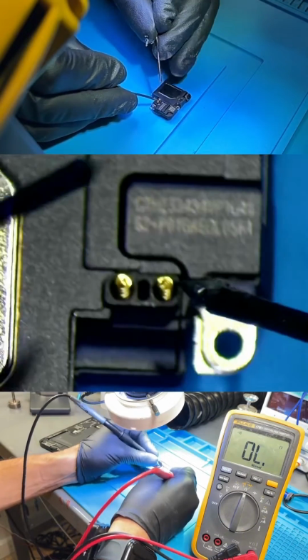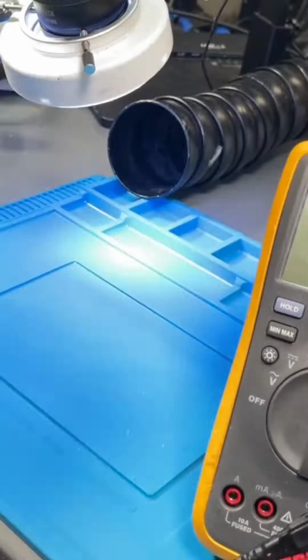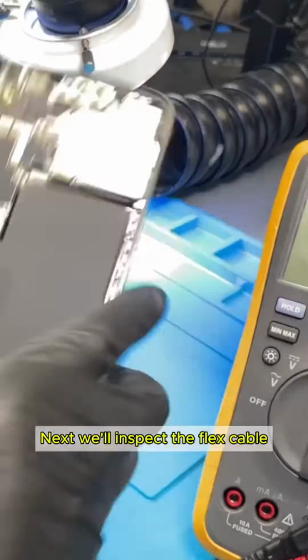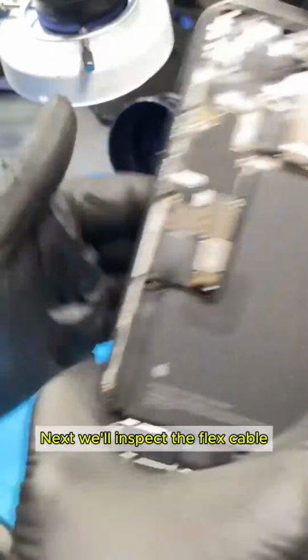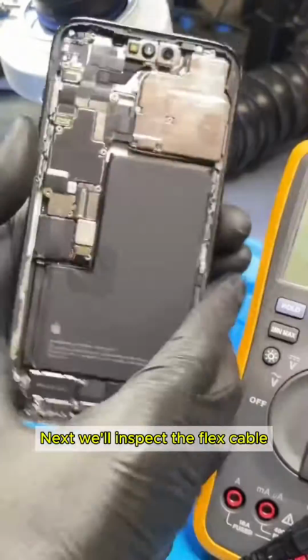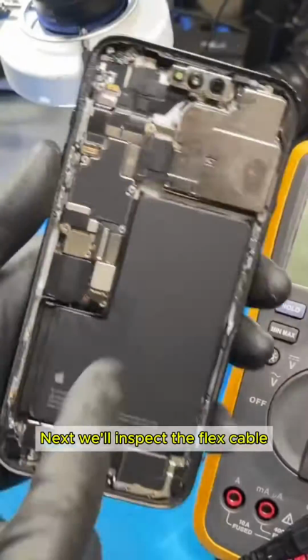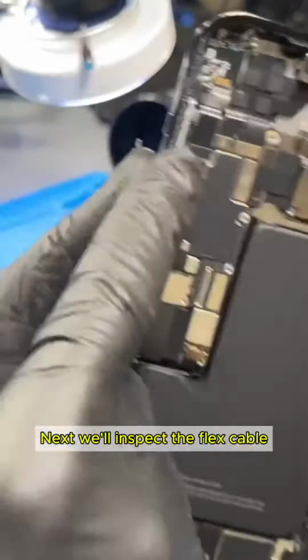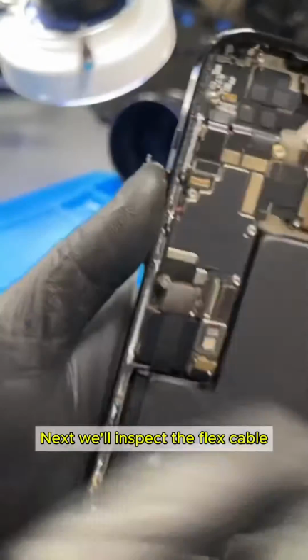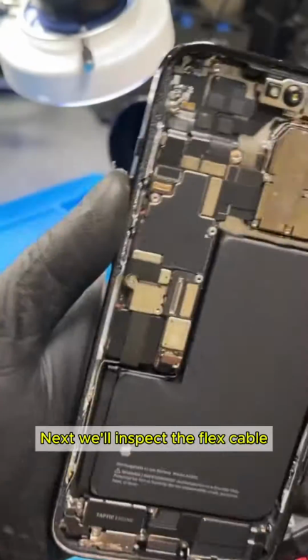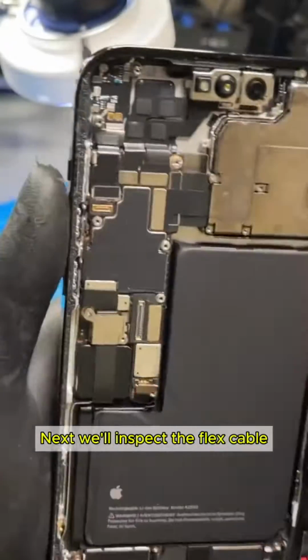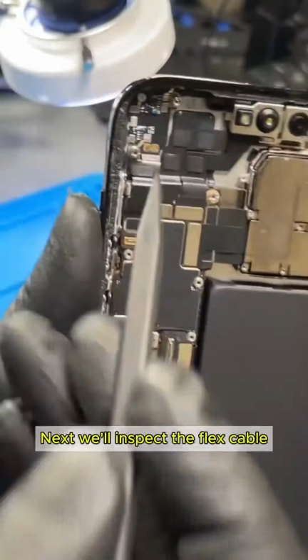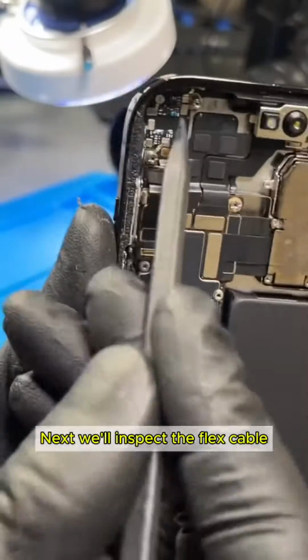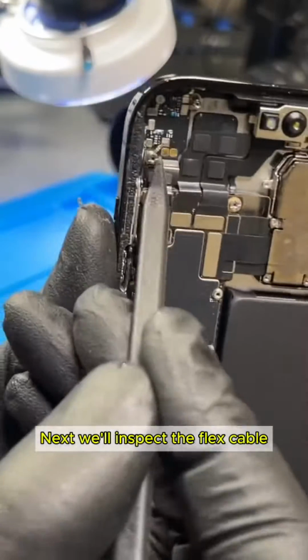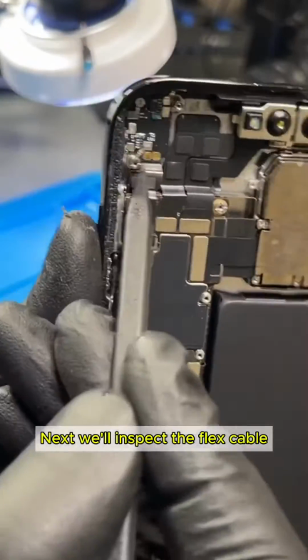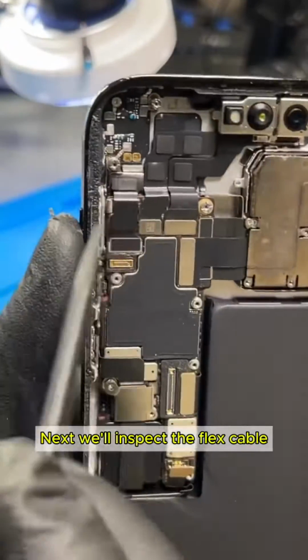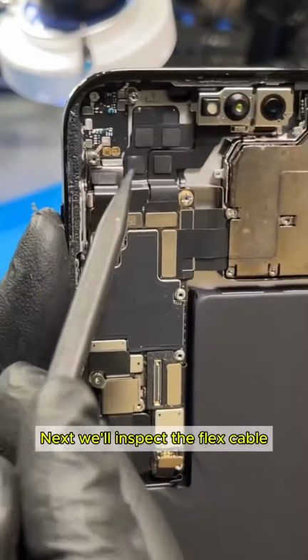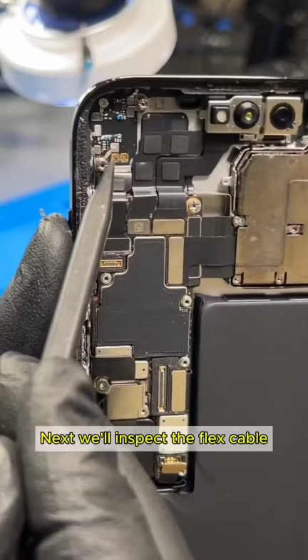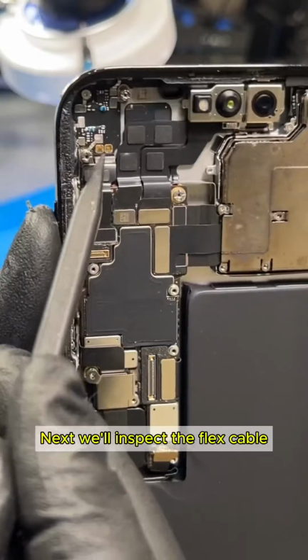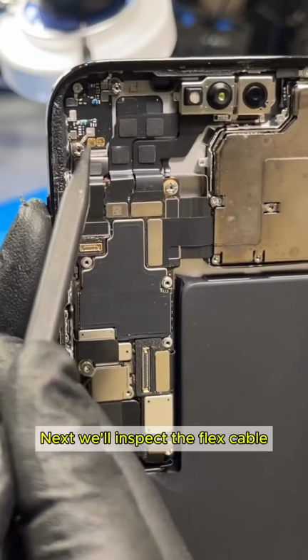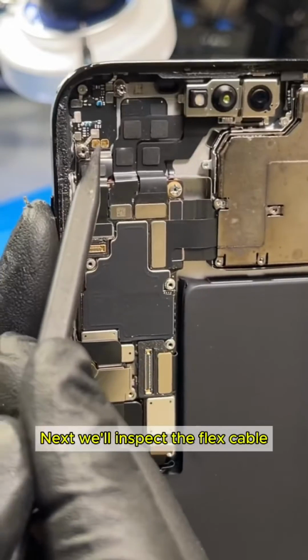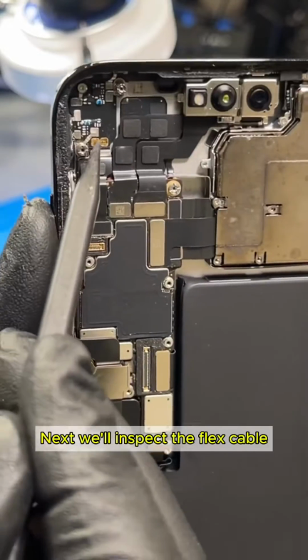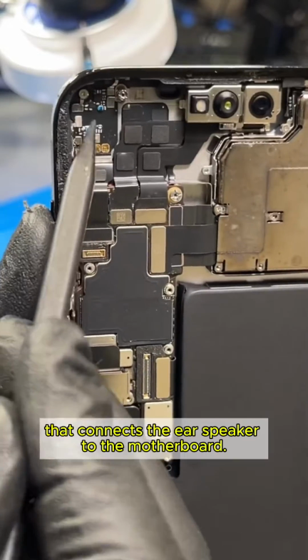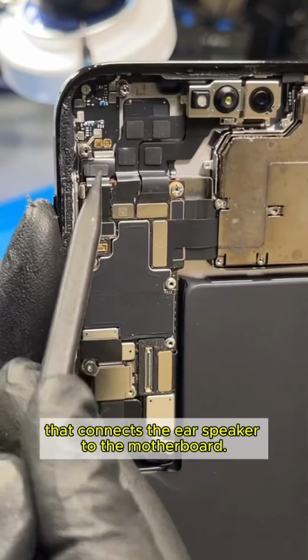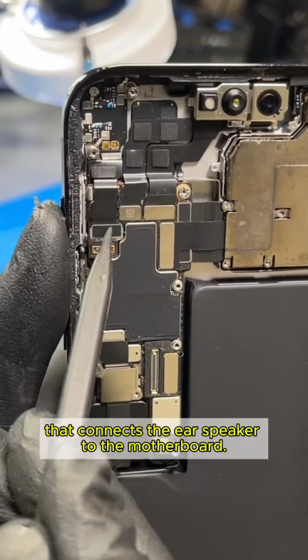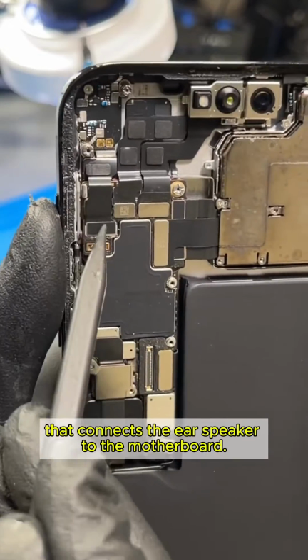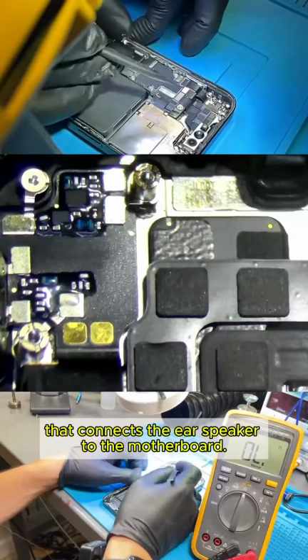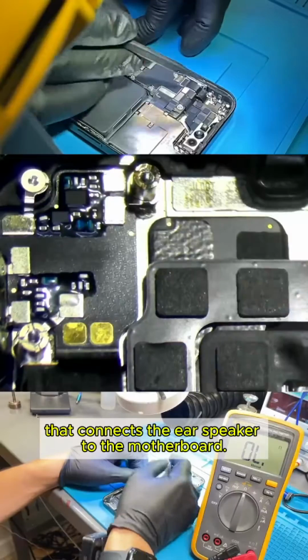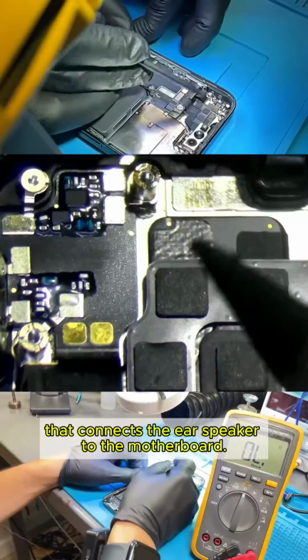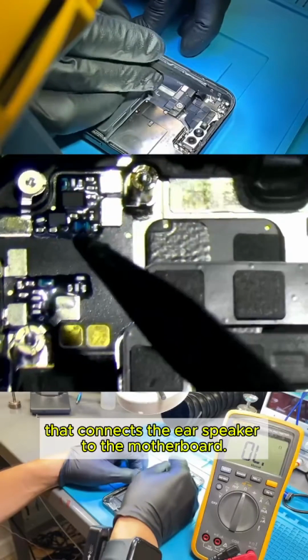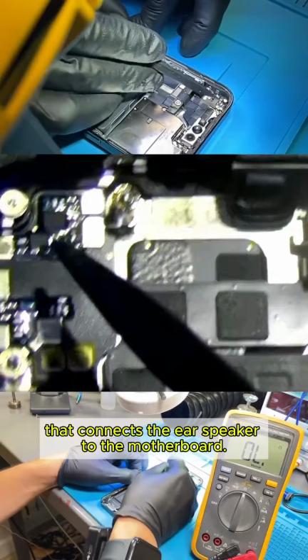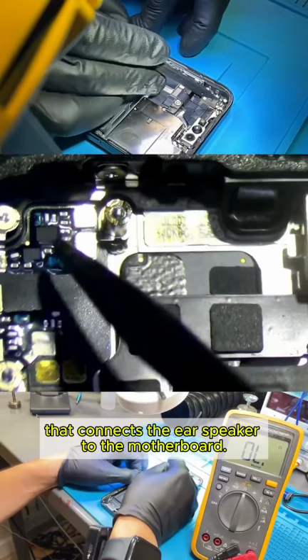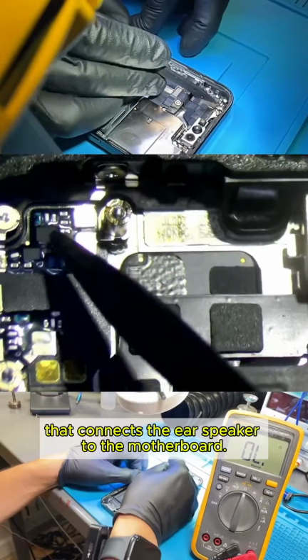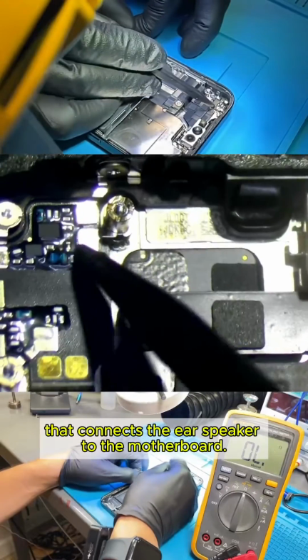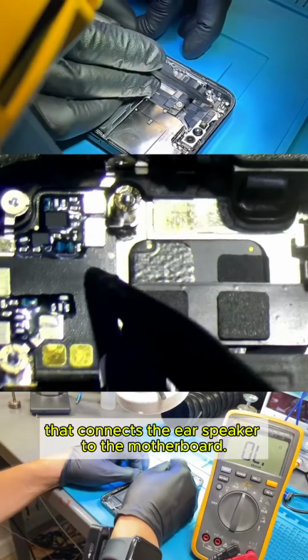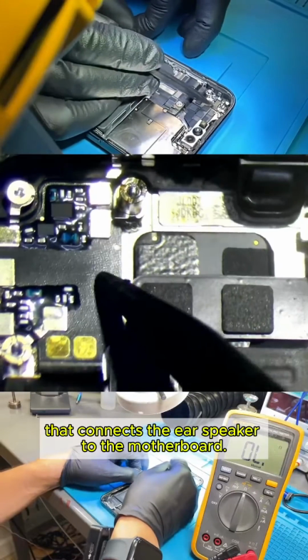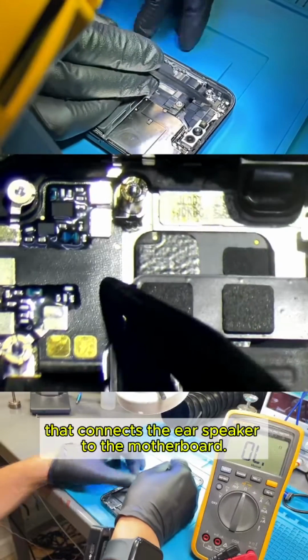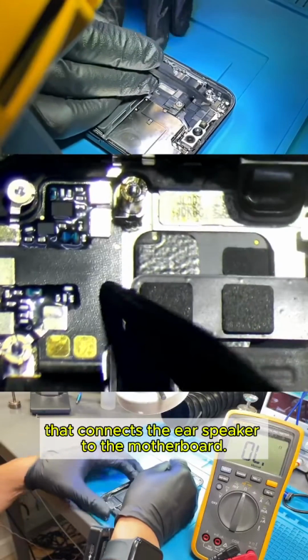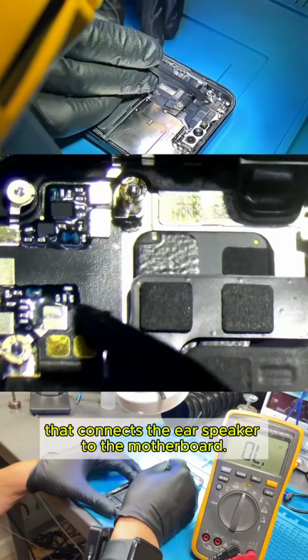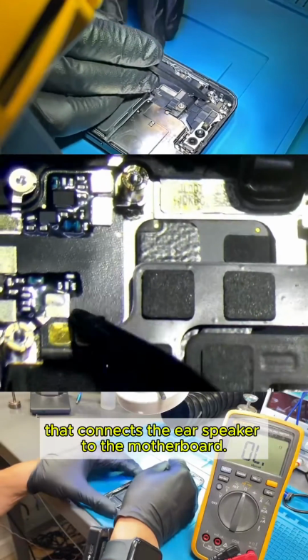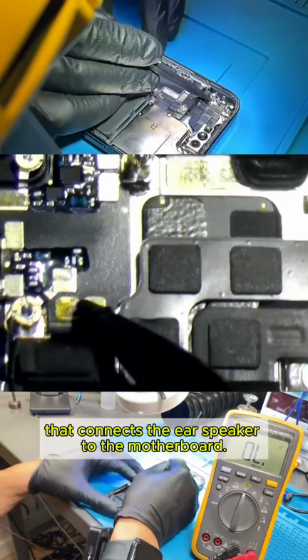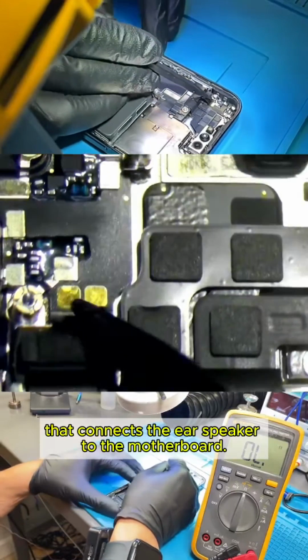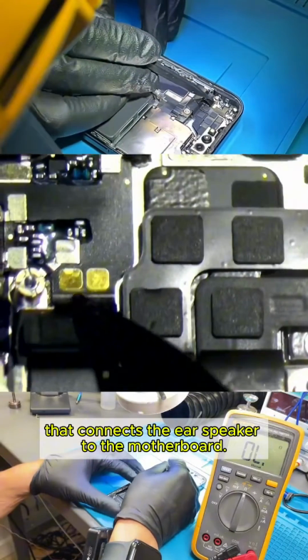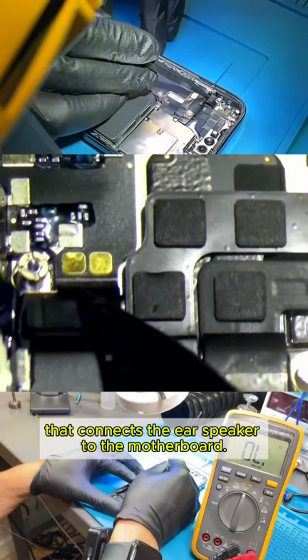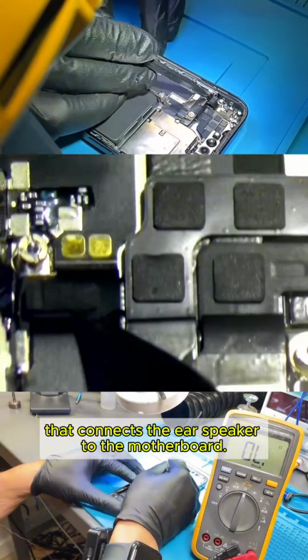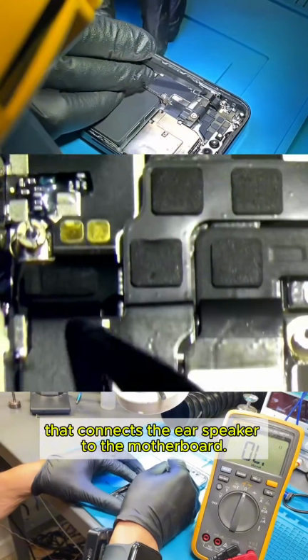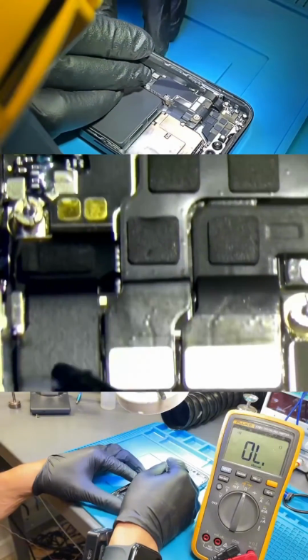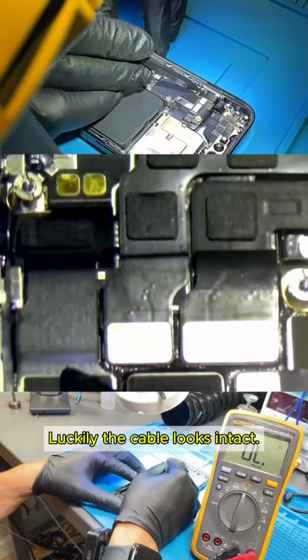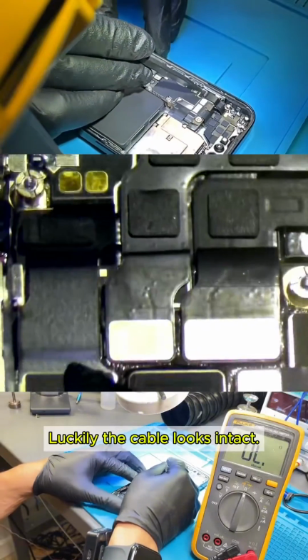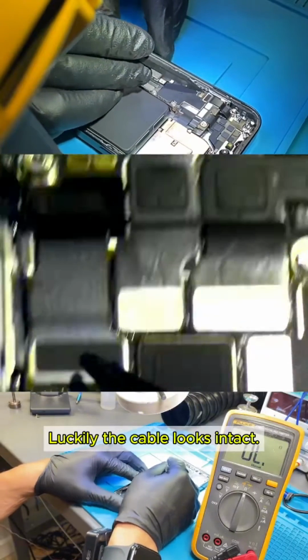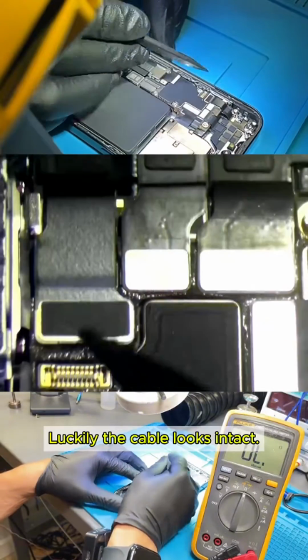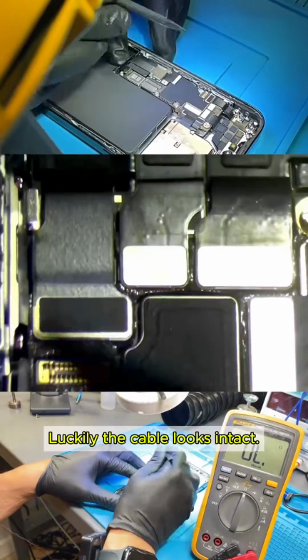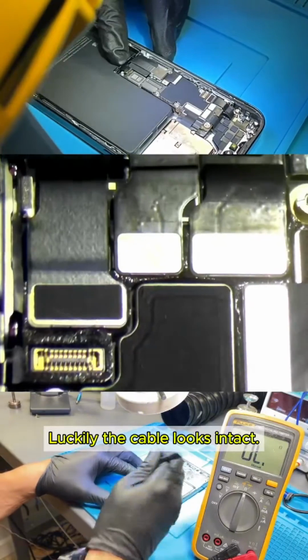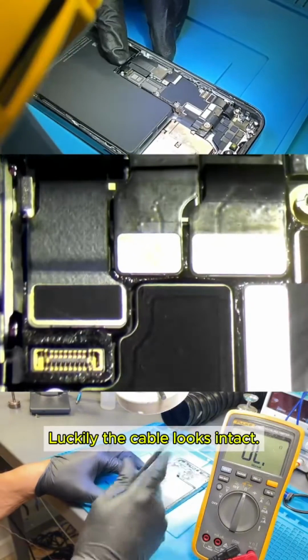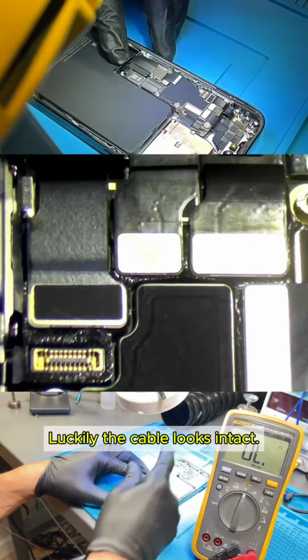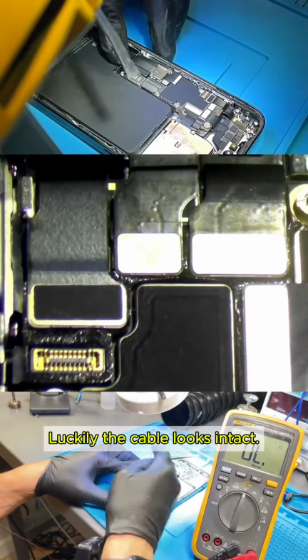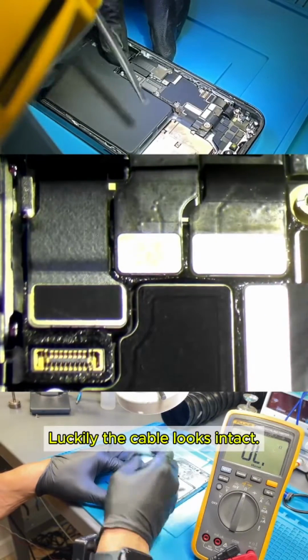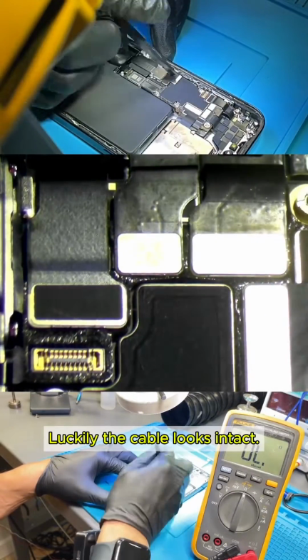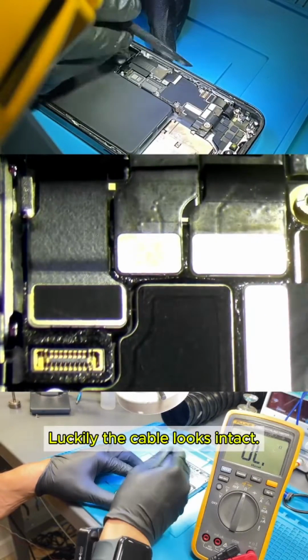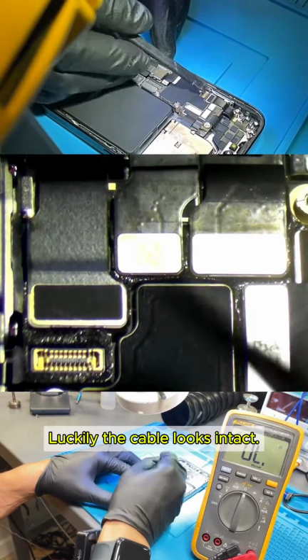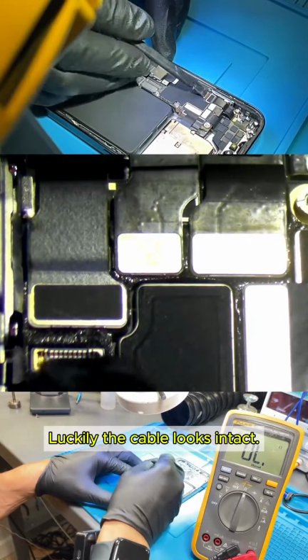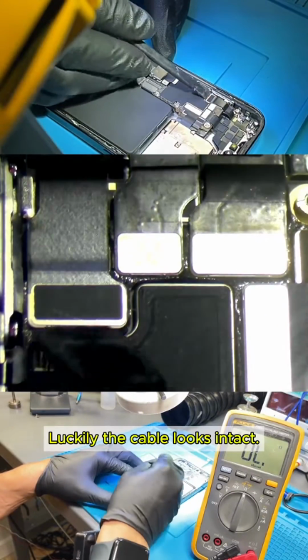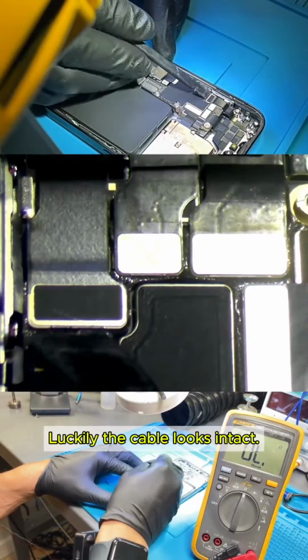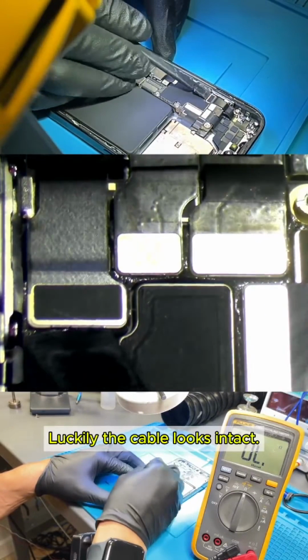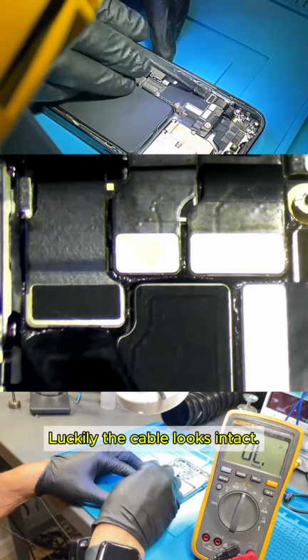Next, we'll inspect the flex cable that connects the ear speaker to the motherboard. Luckily, the cable looks intact.